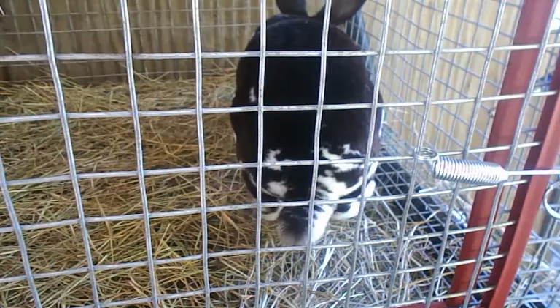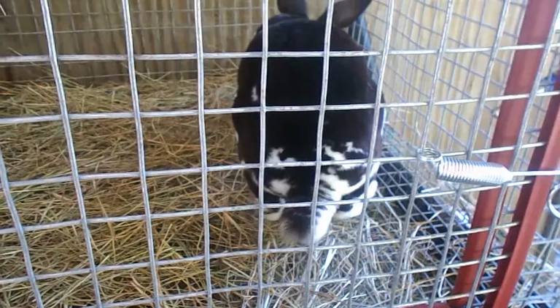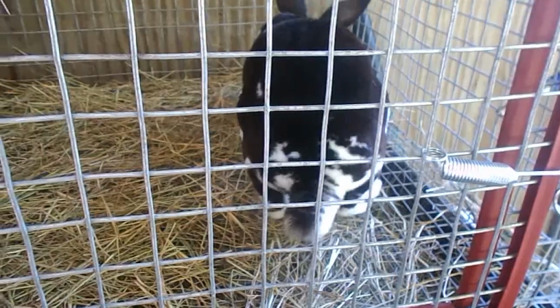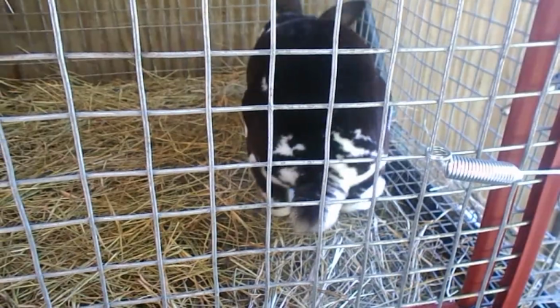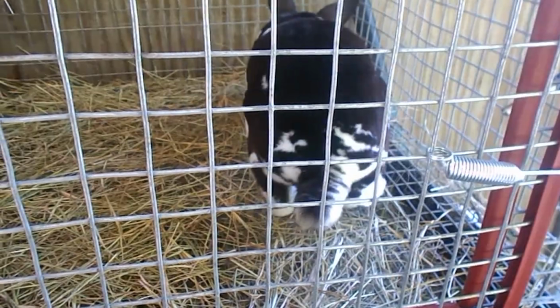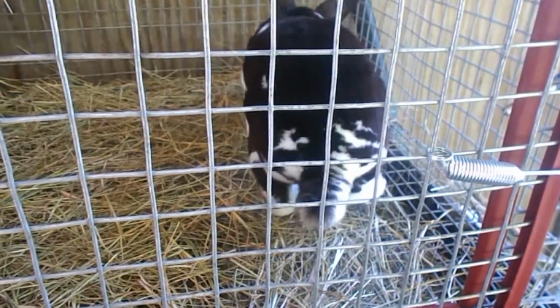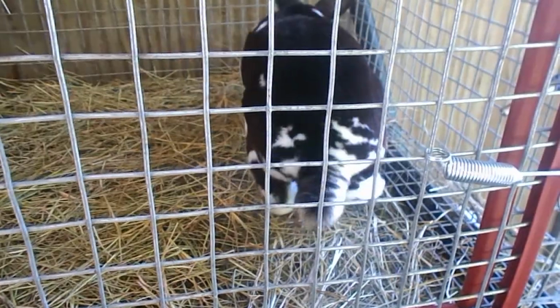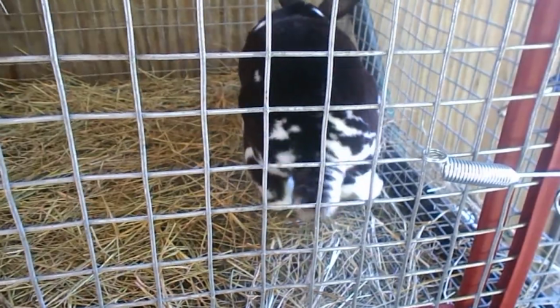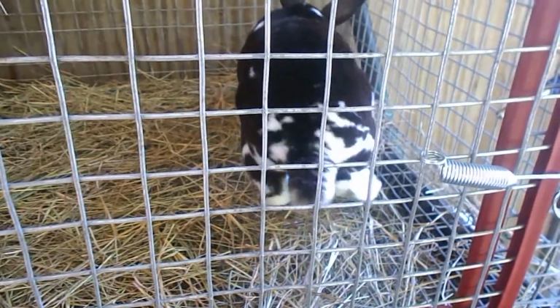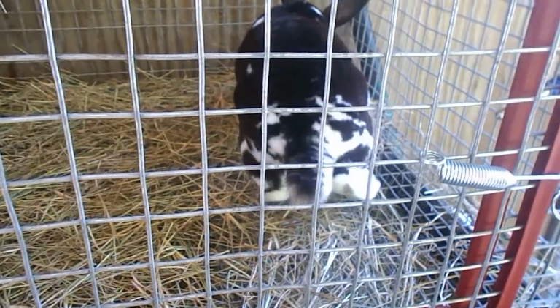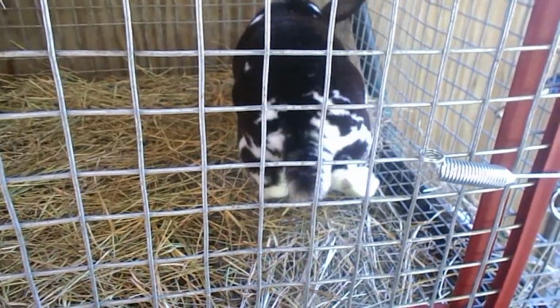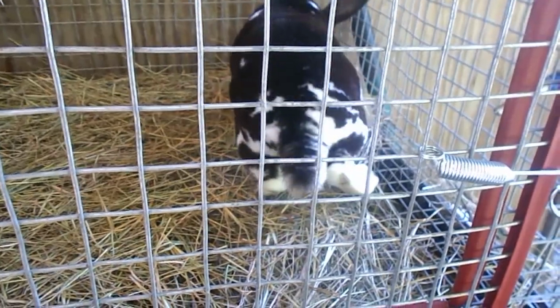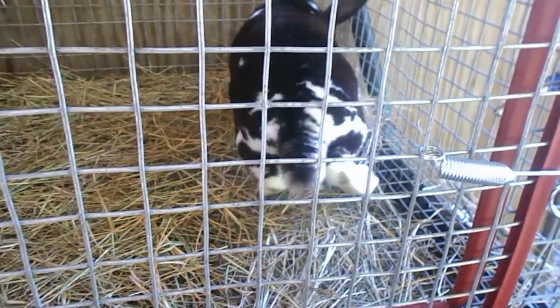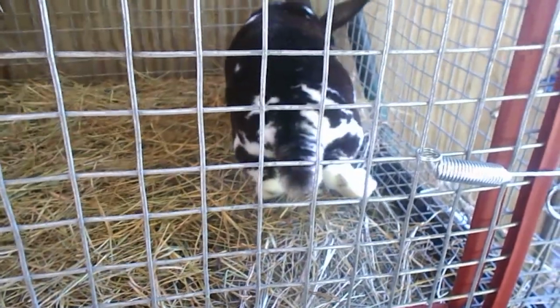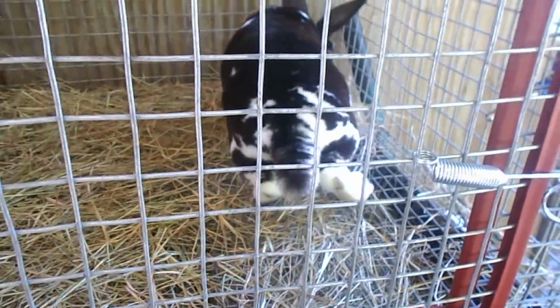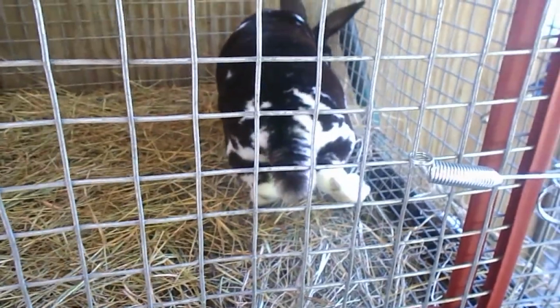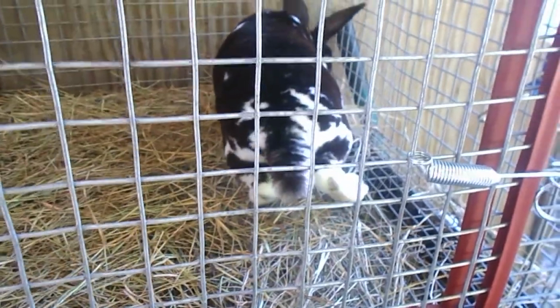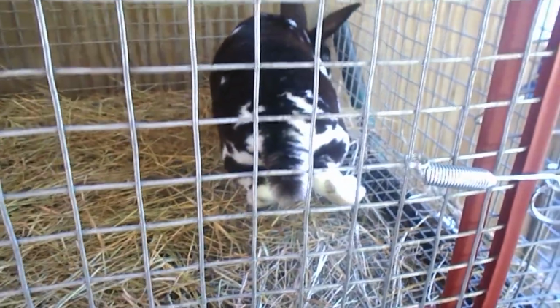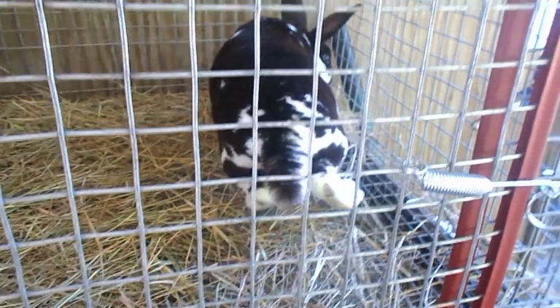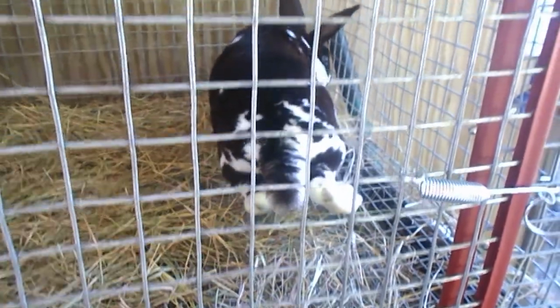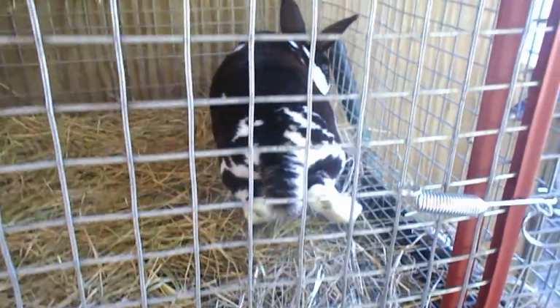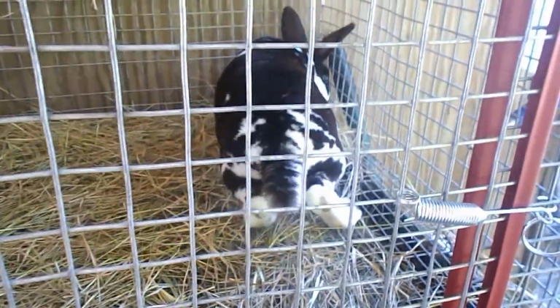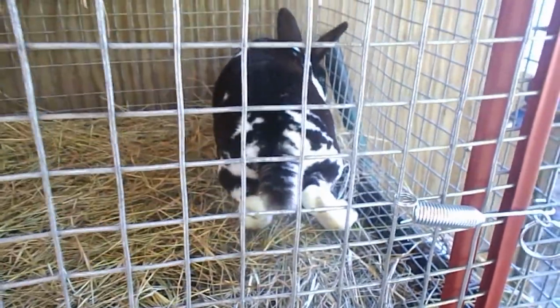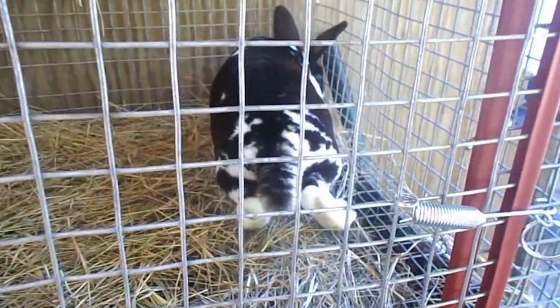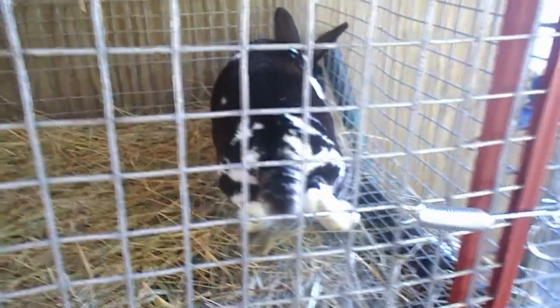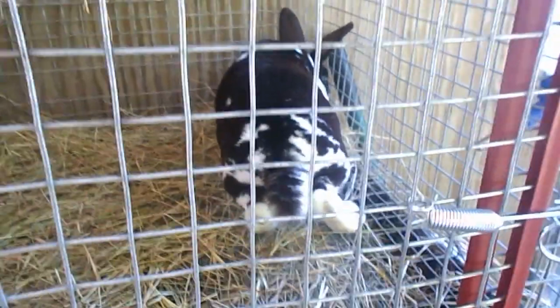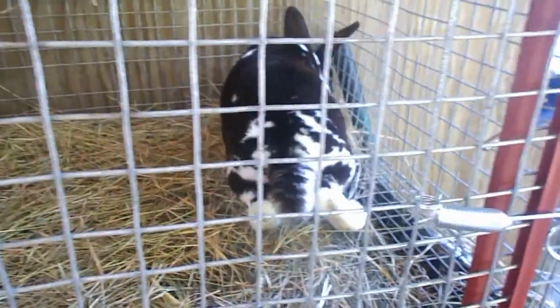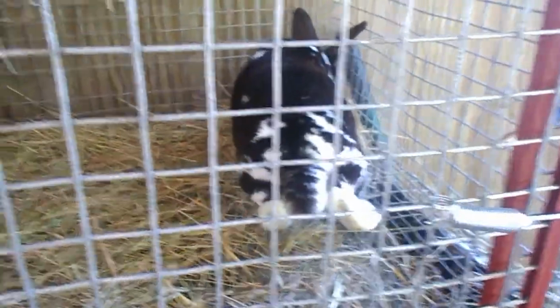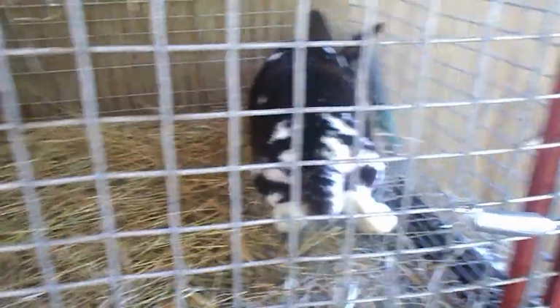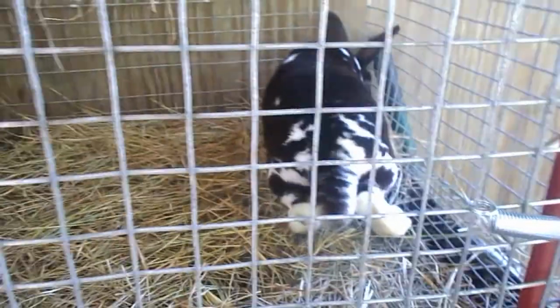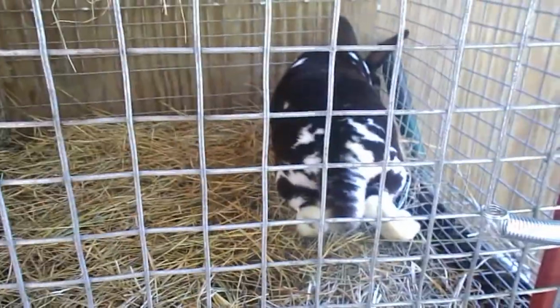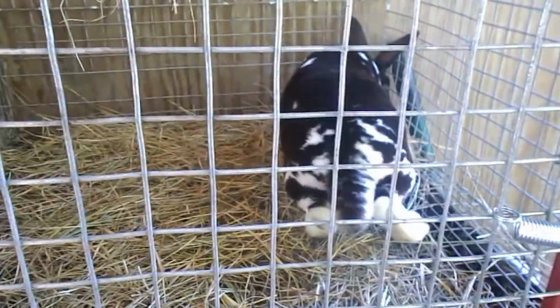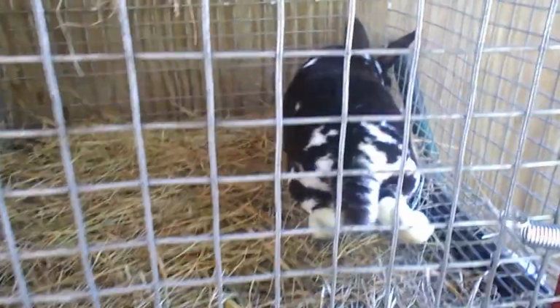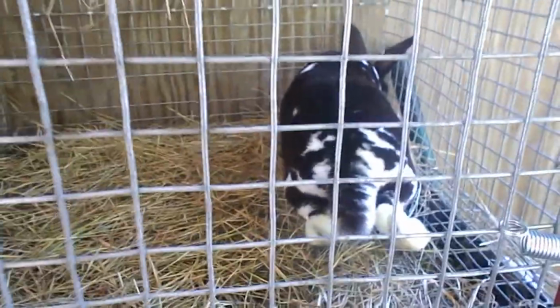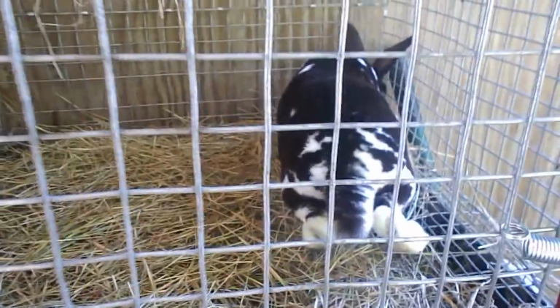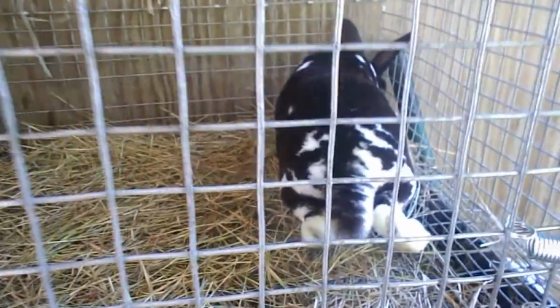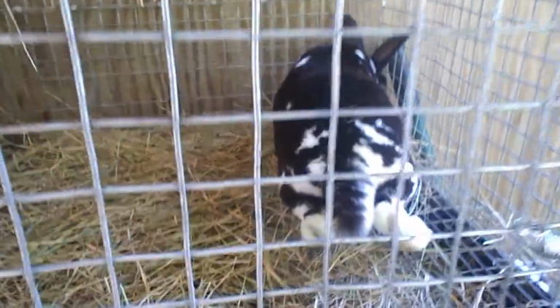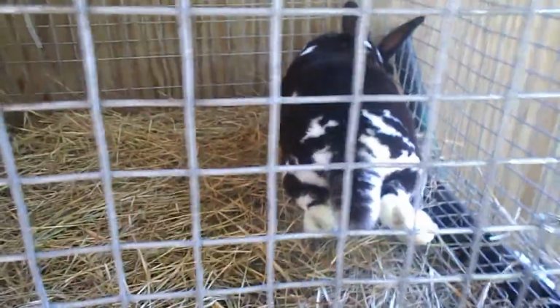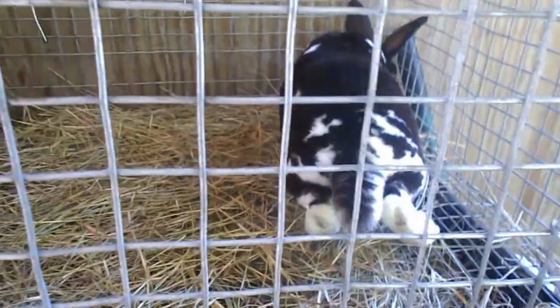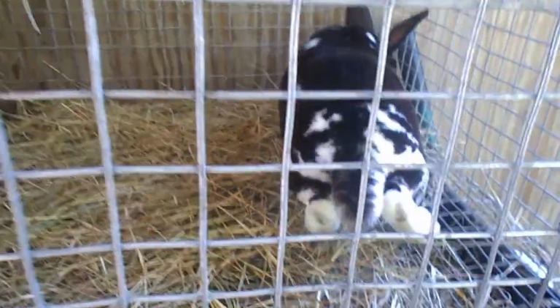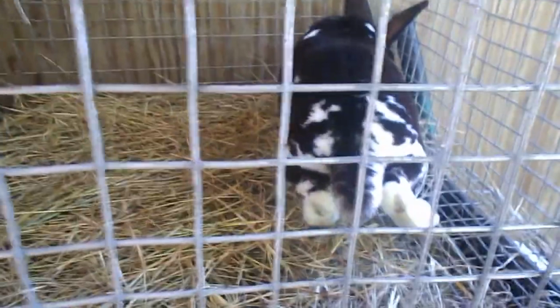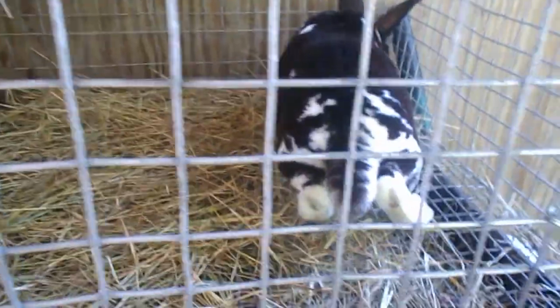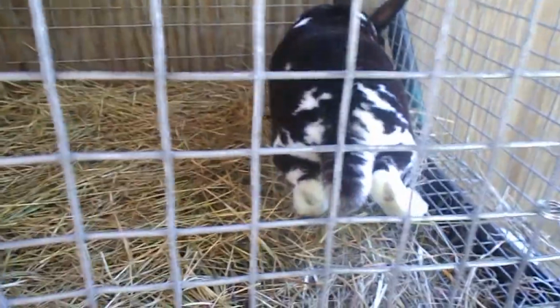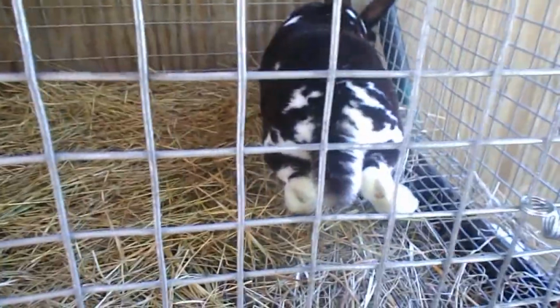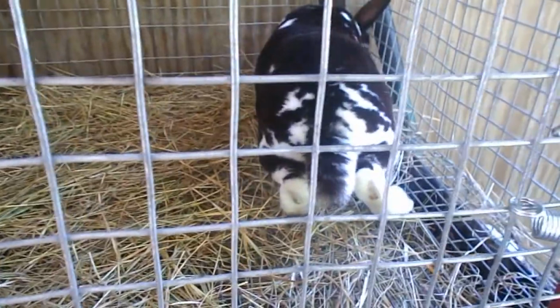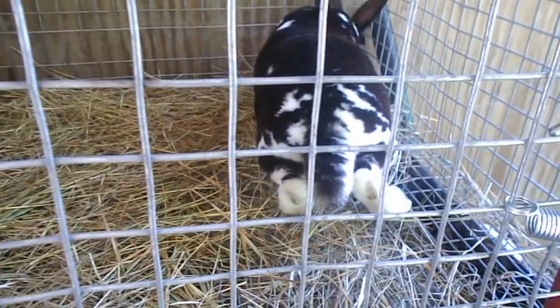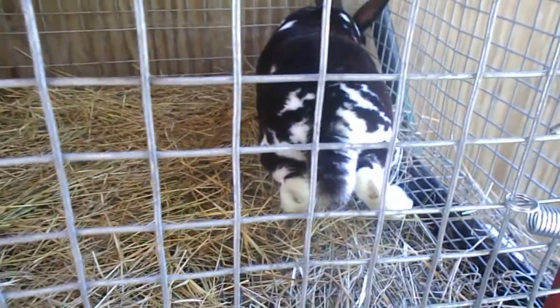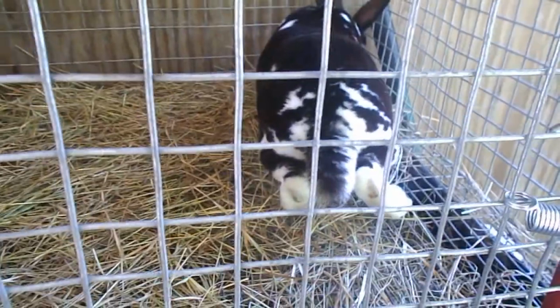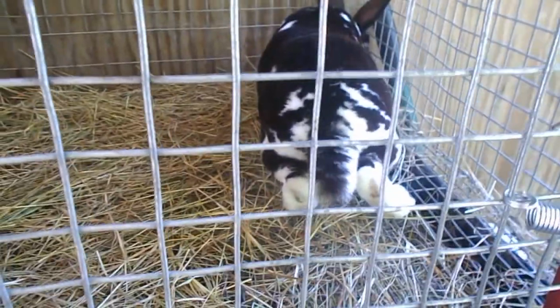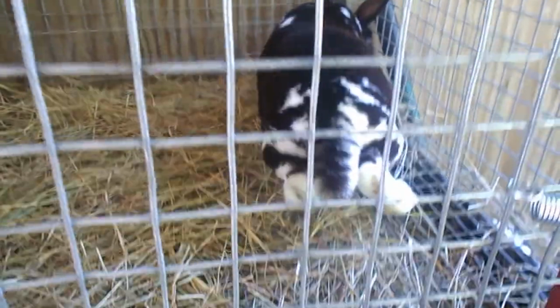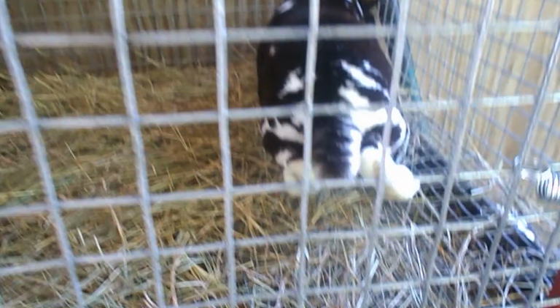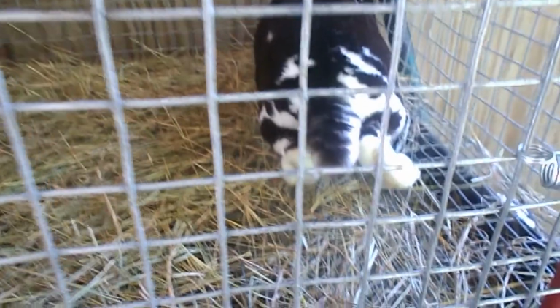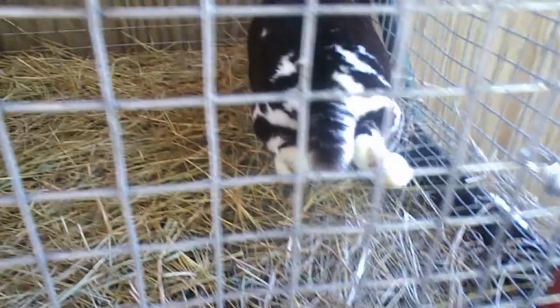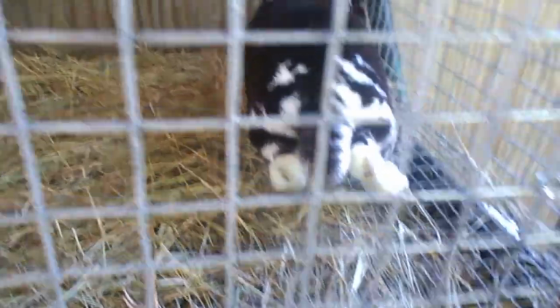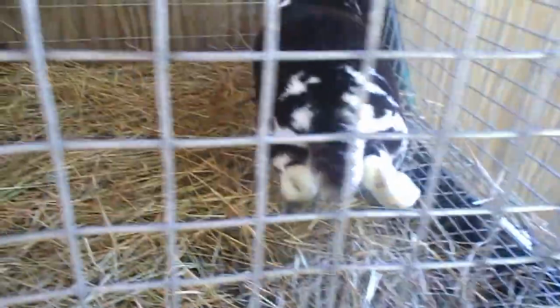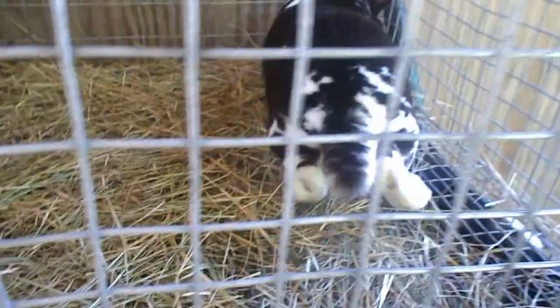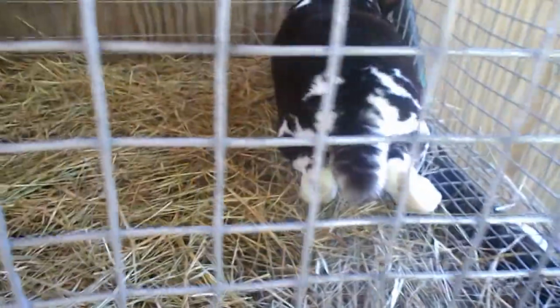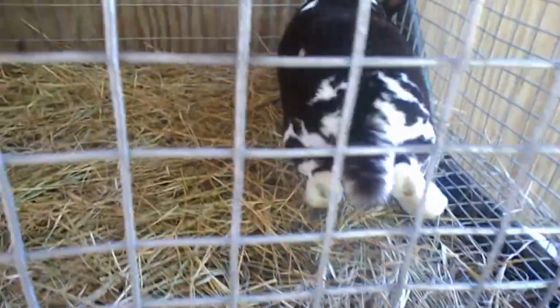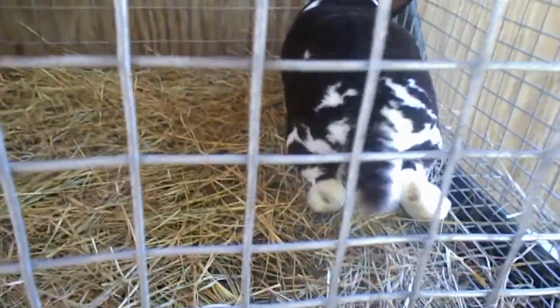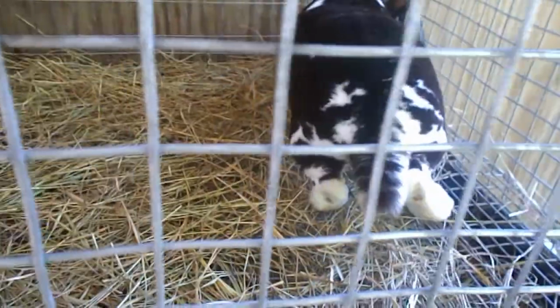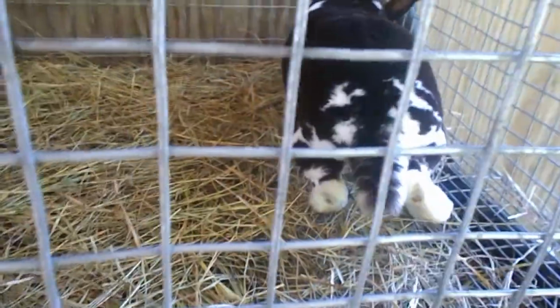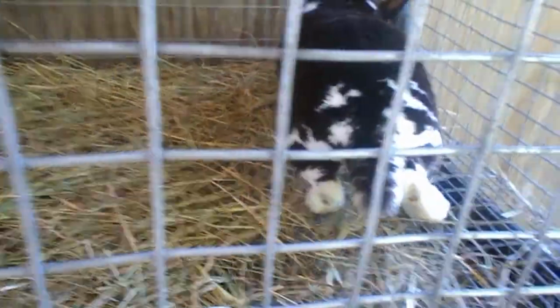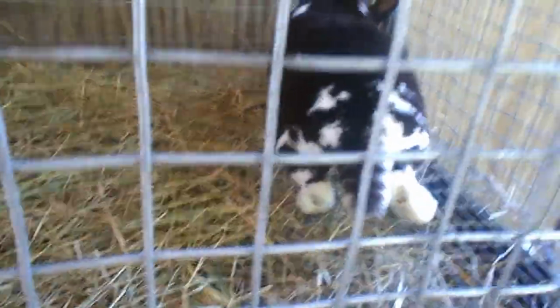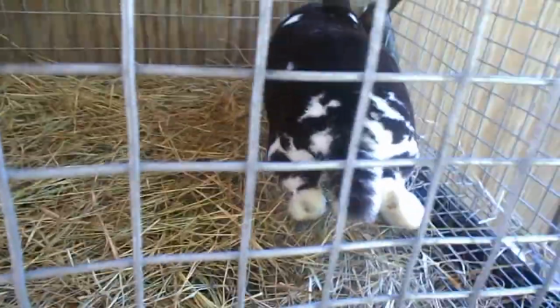Hey there YouTube, this is Logan's Homestead here and today I'm gonna show y'all a tour of our rabbitry.